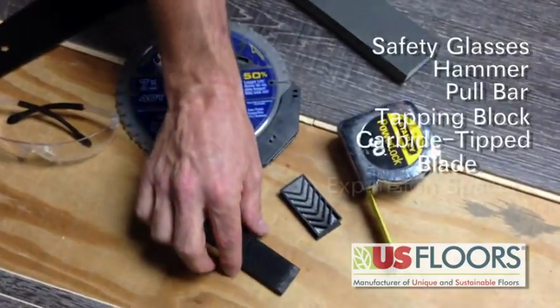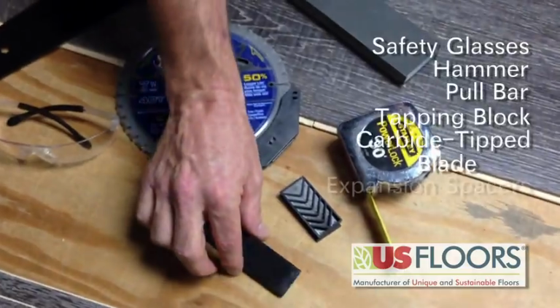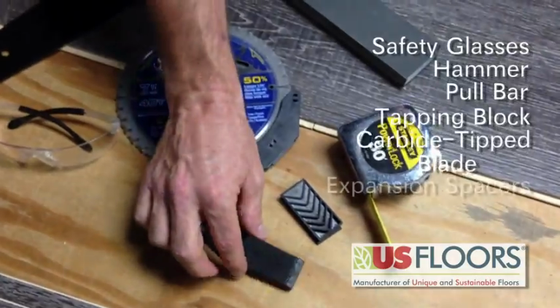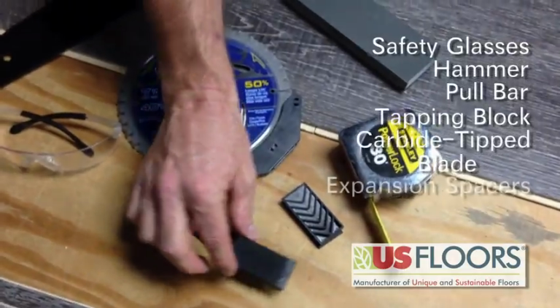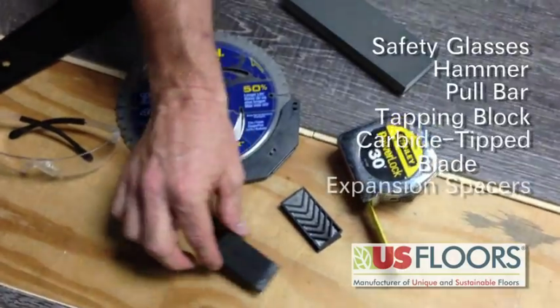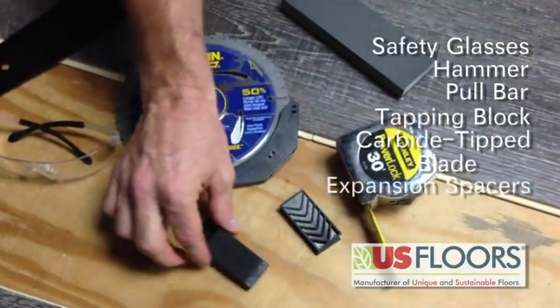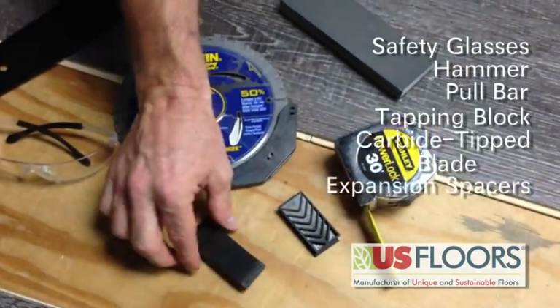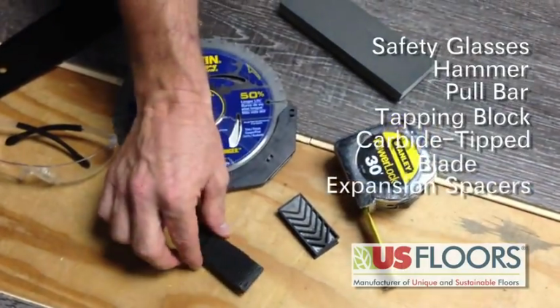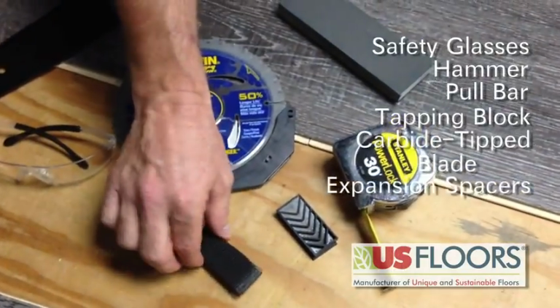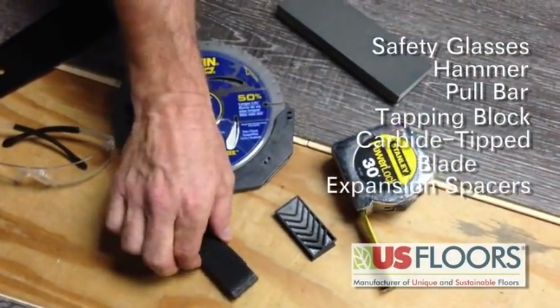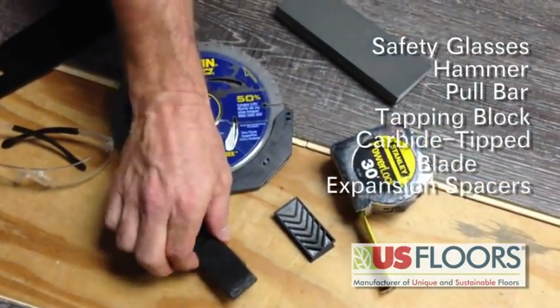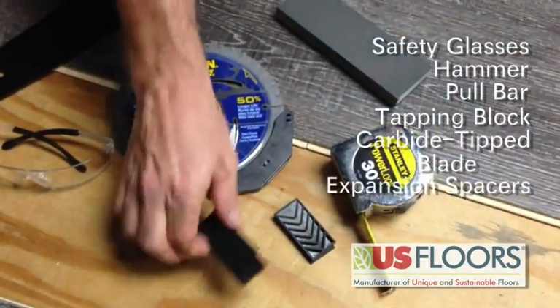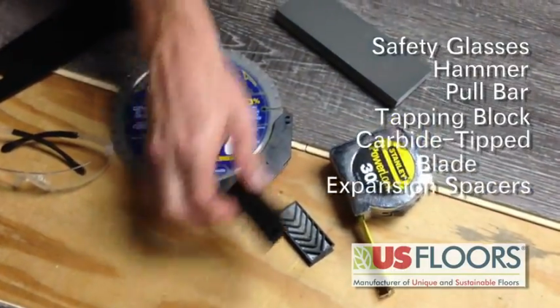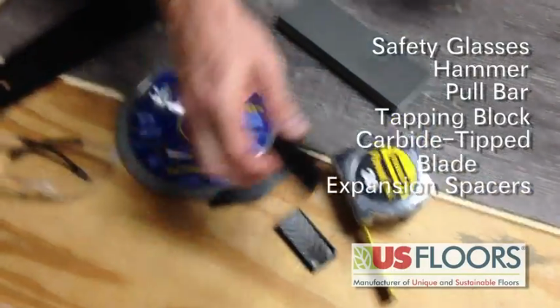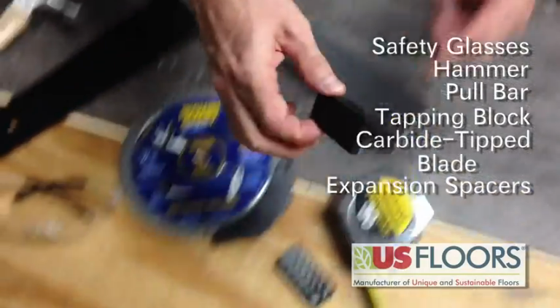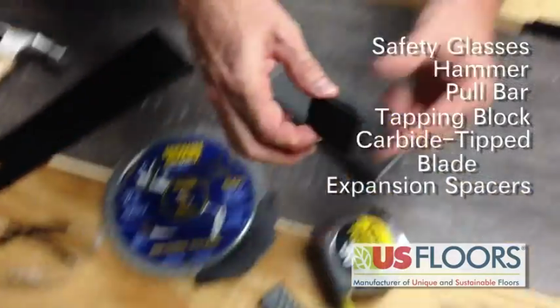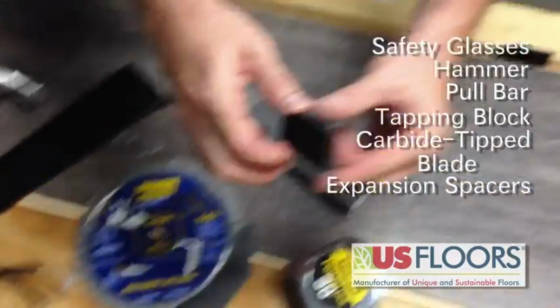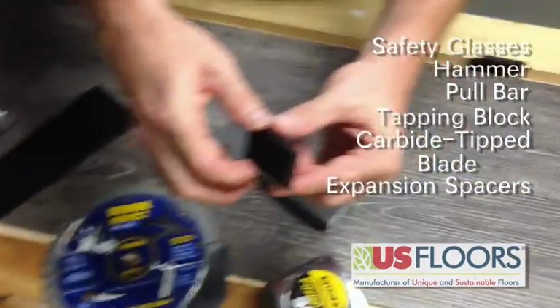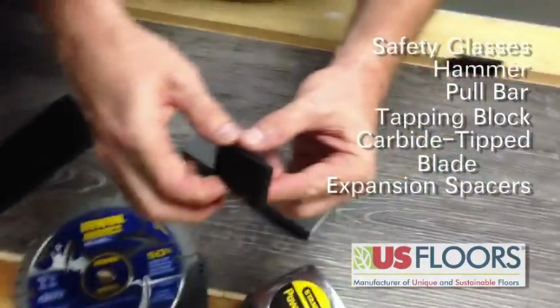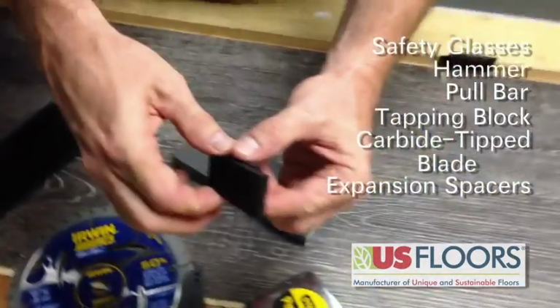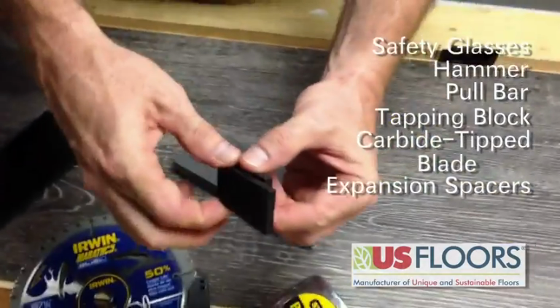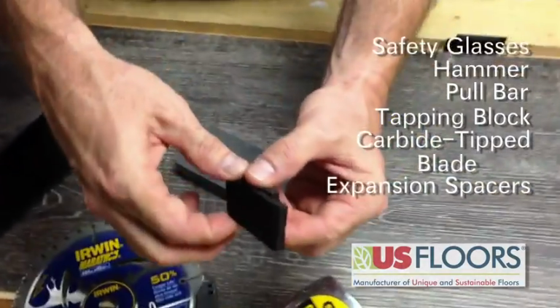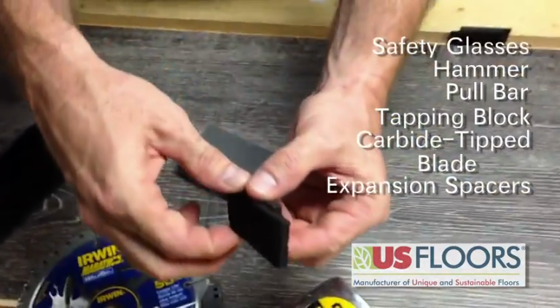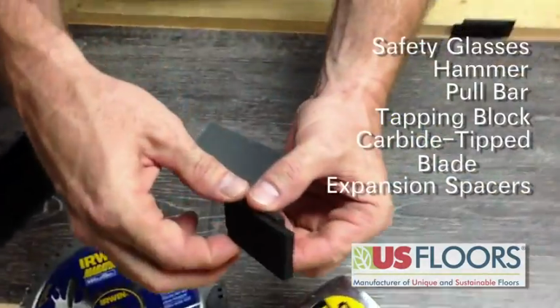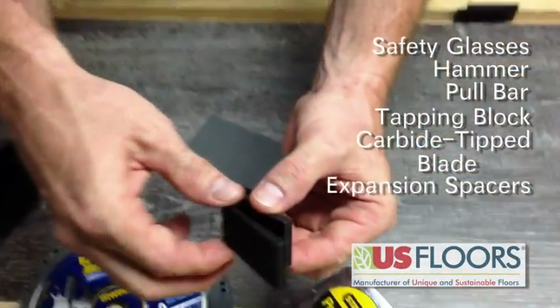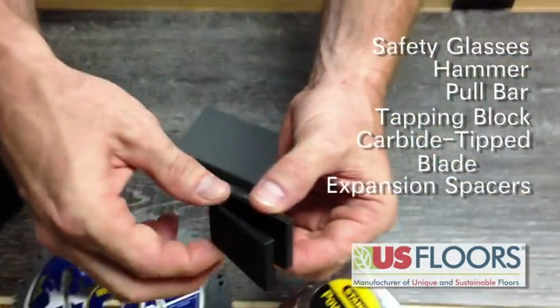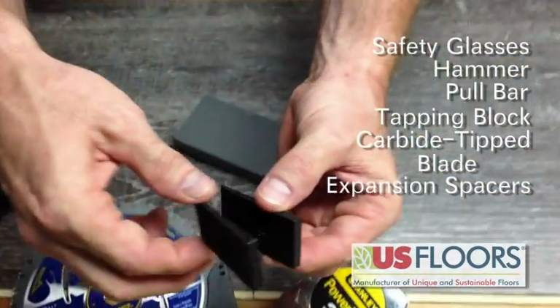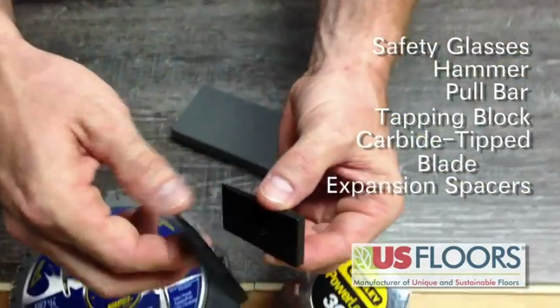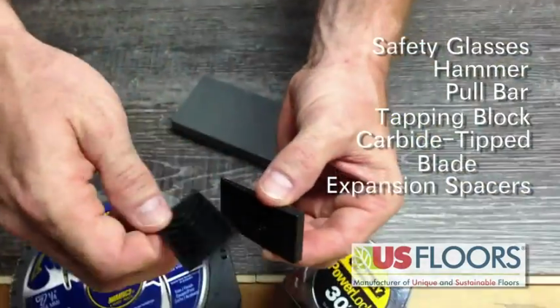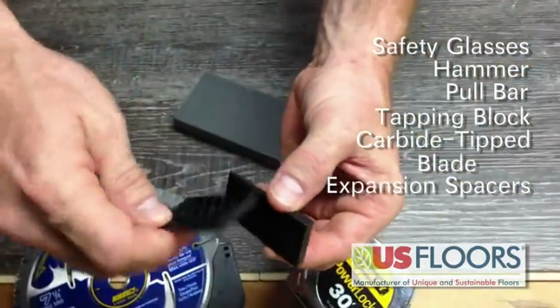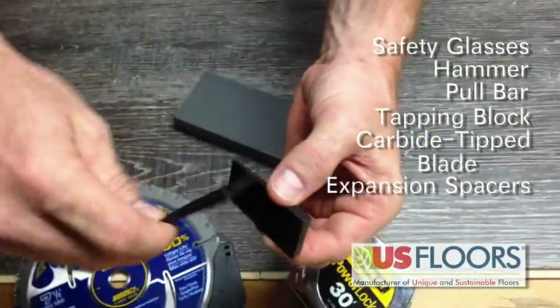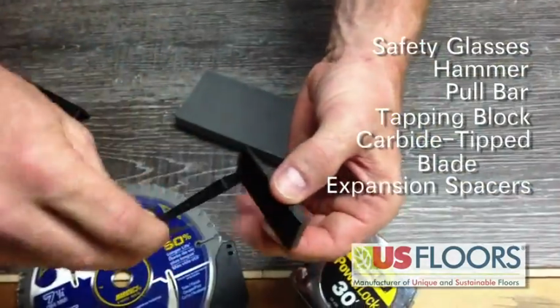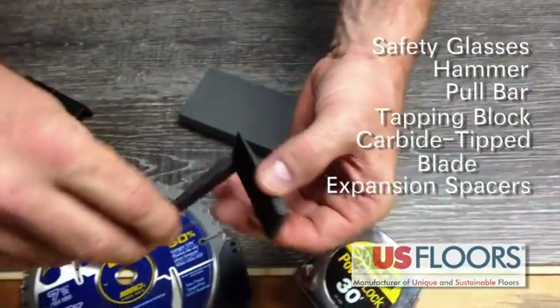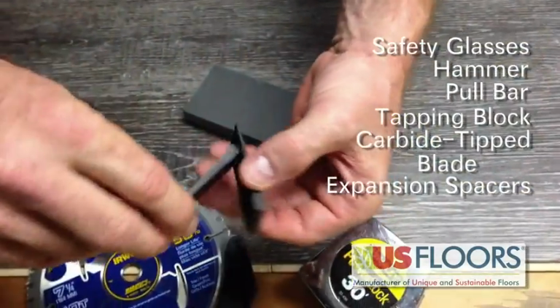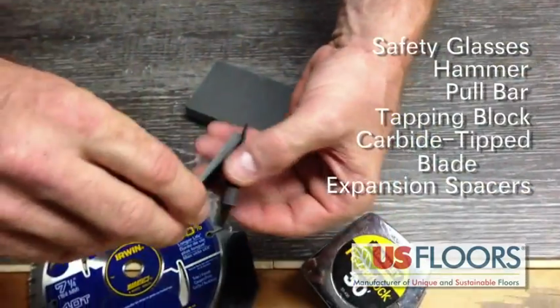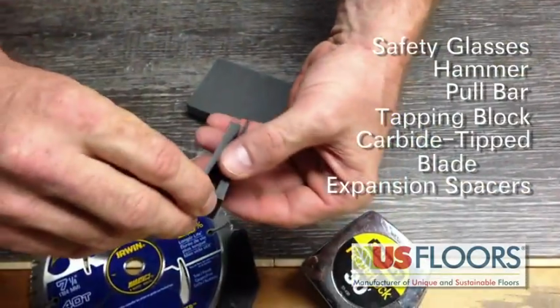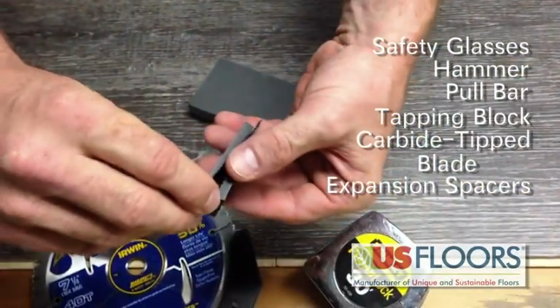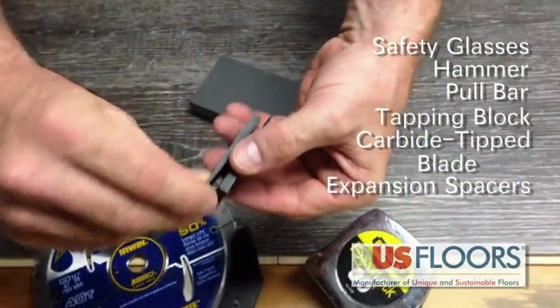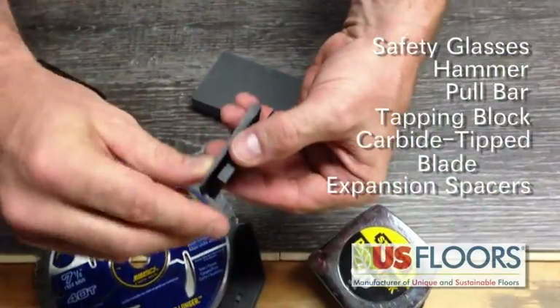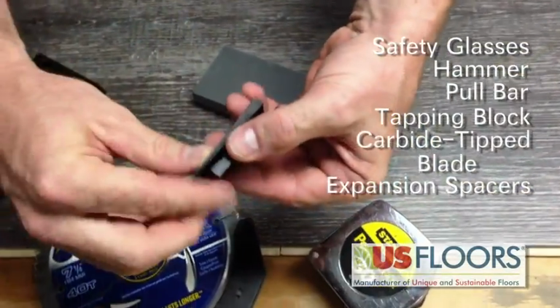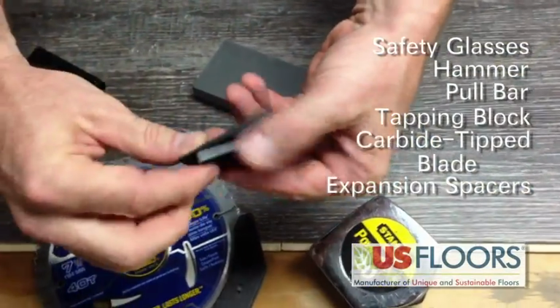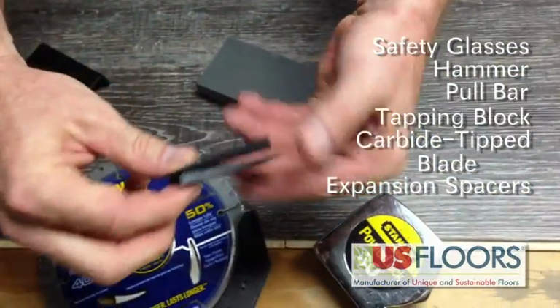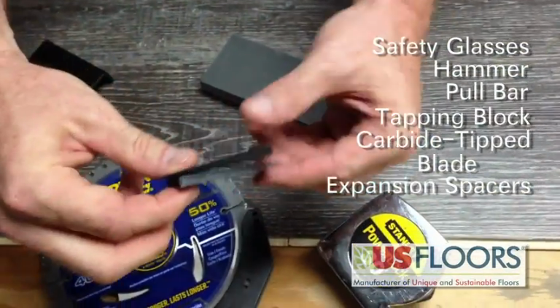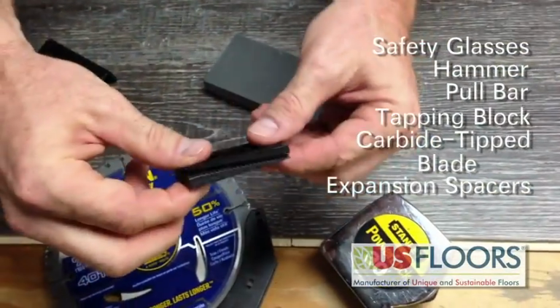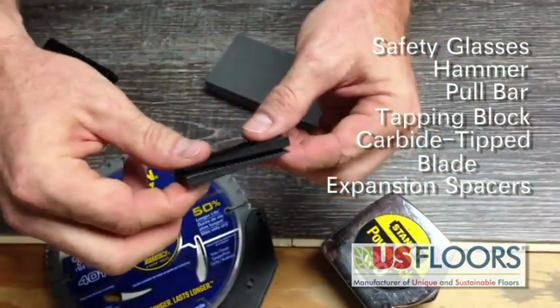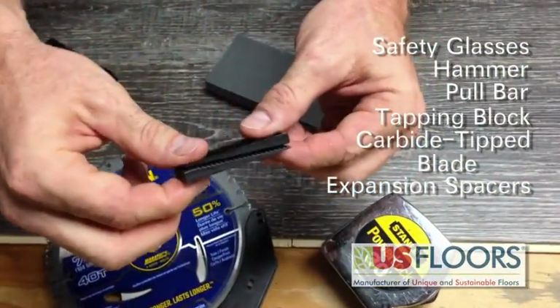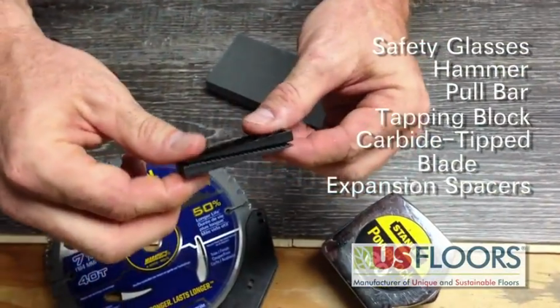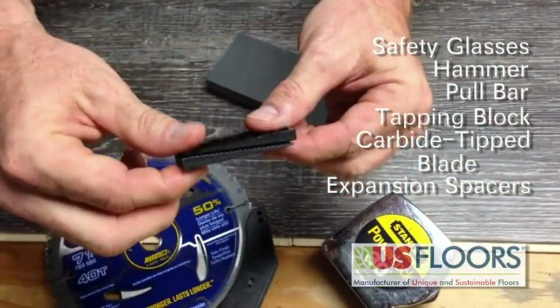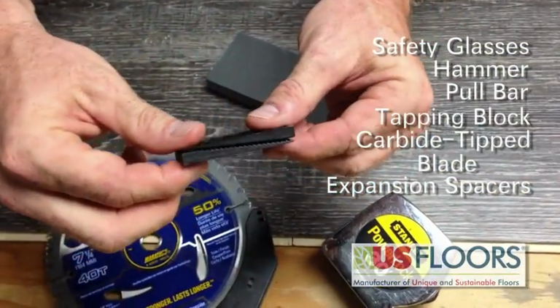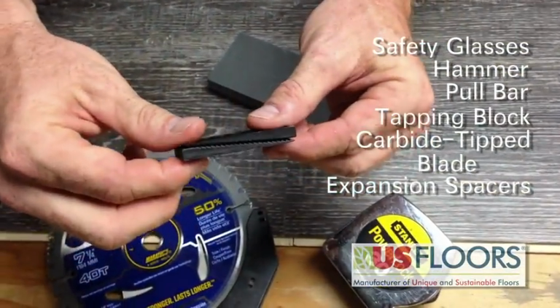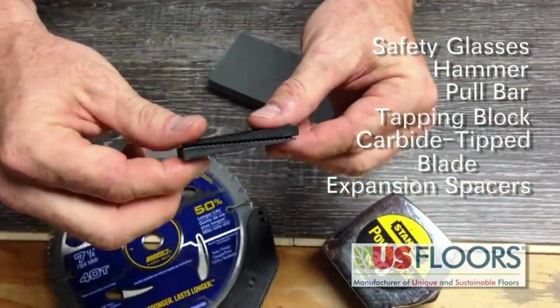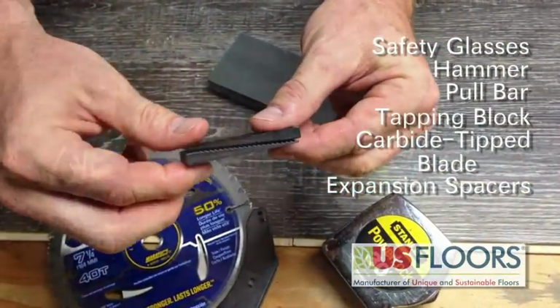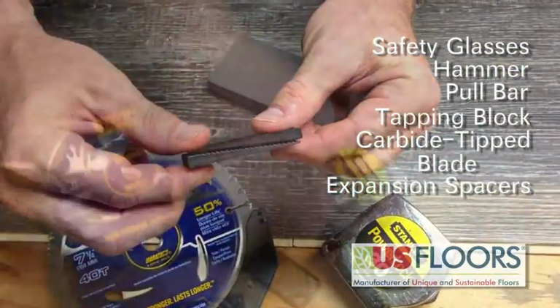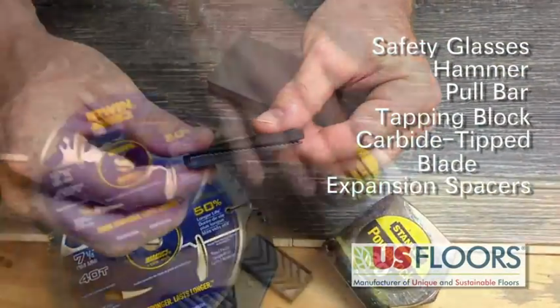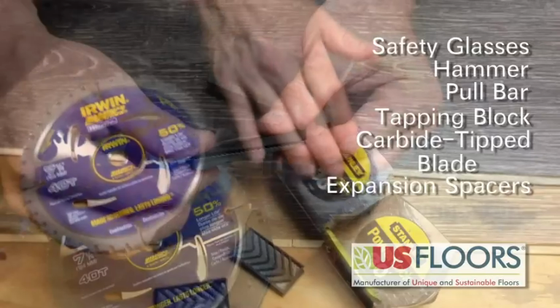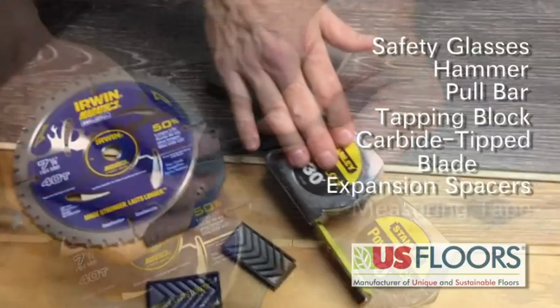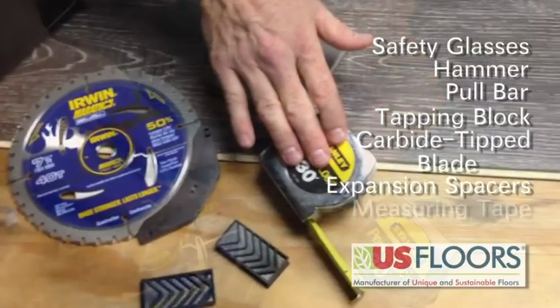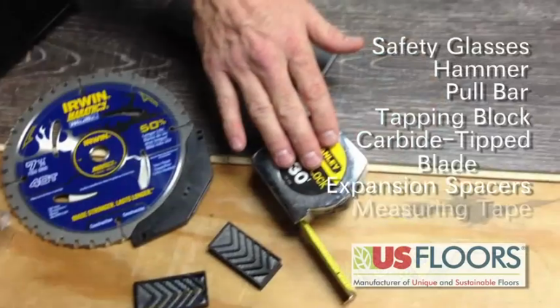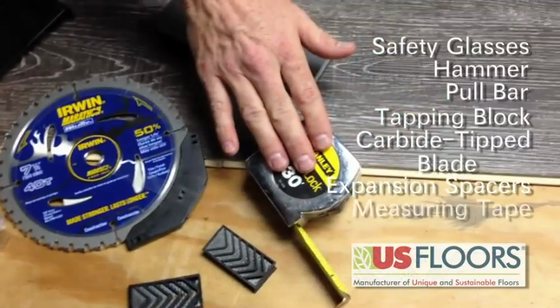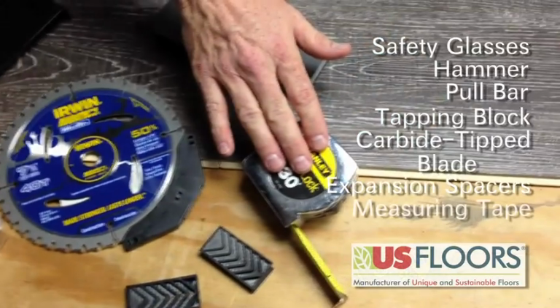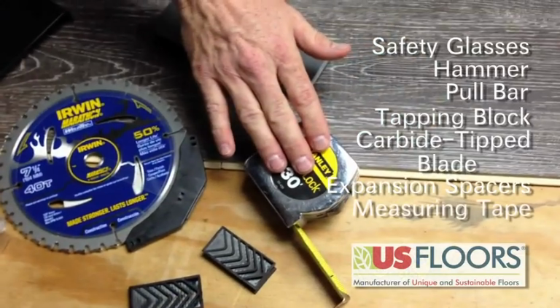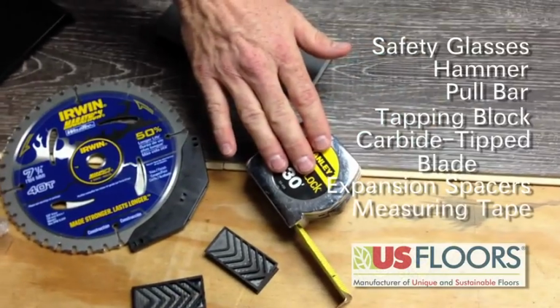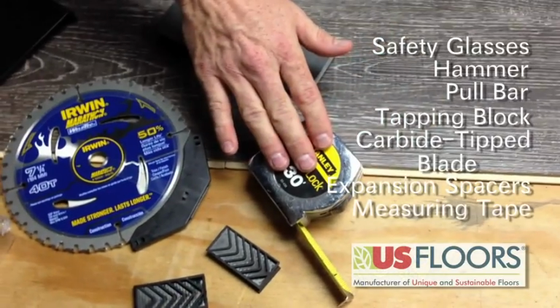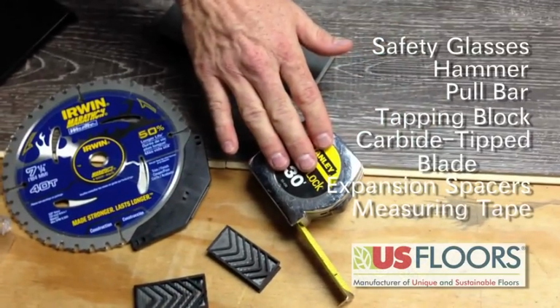Expansion spacers — as you can see, when you put these together they equal a quarter inch — and a measuring tape.